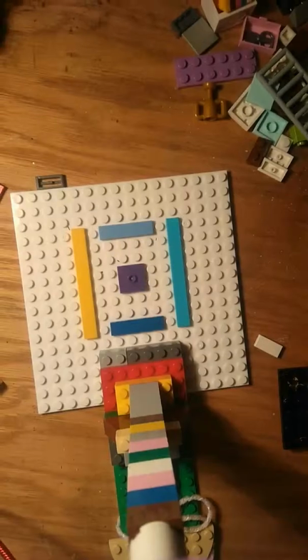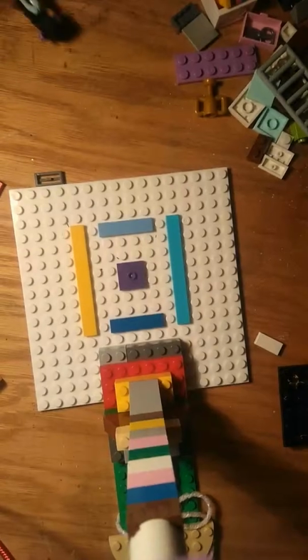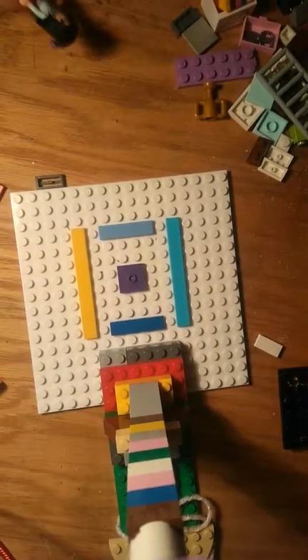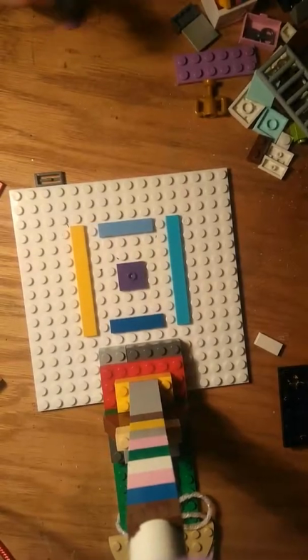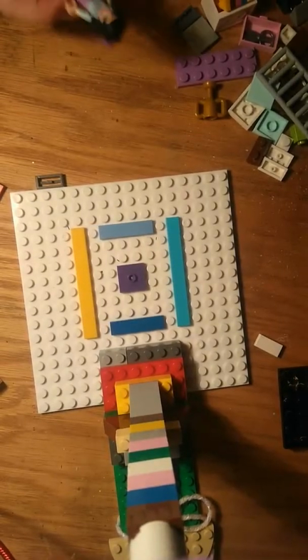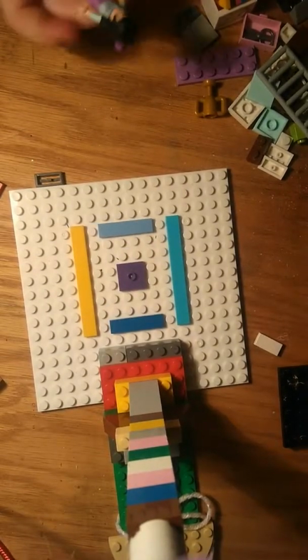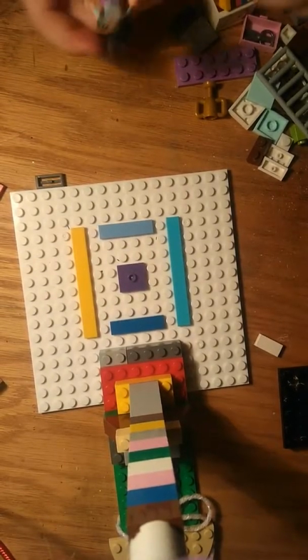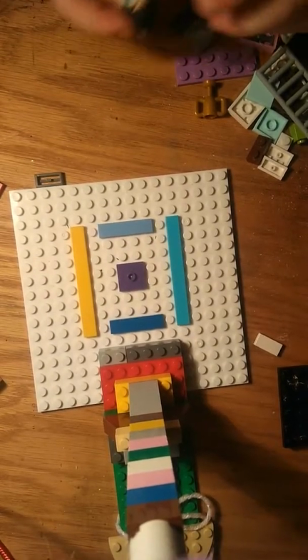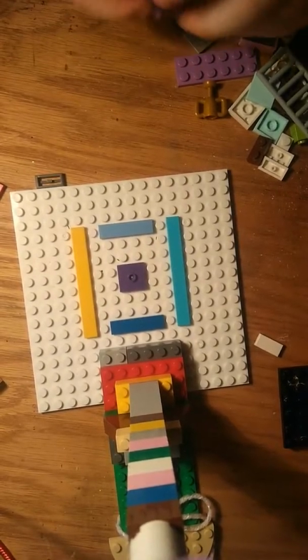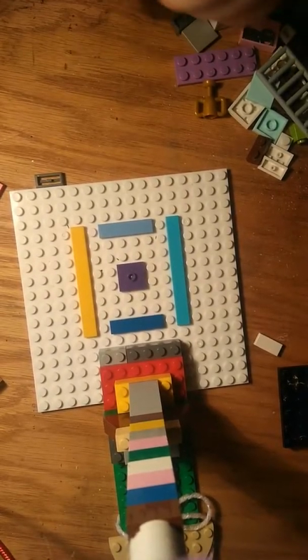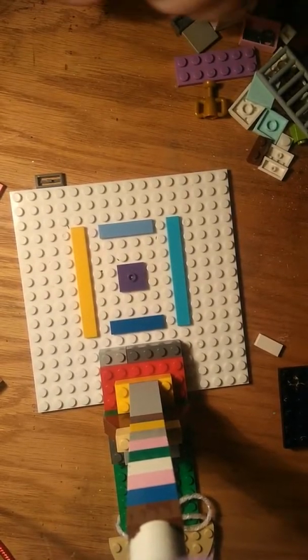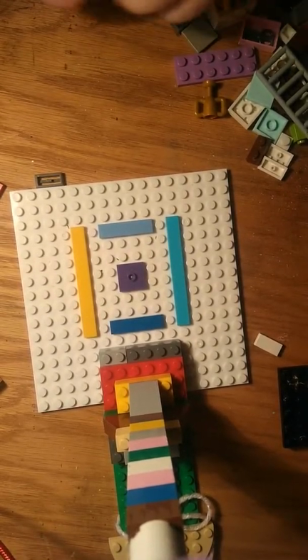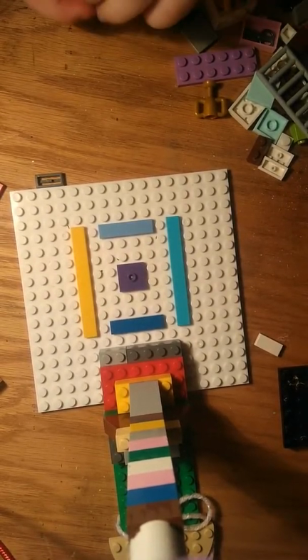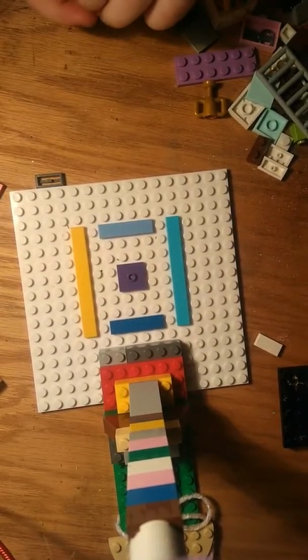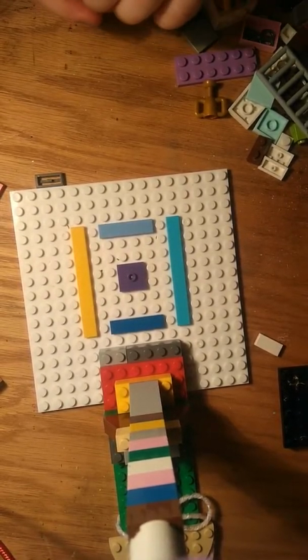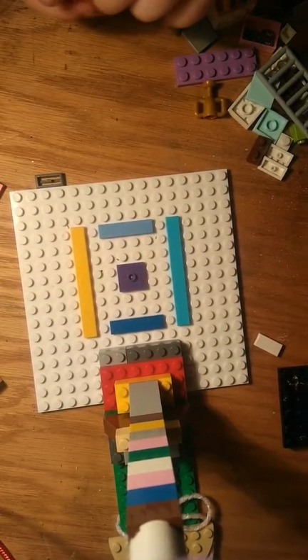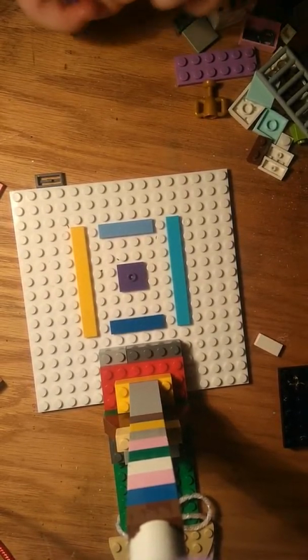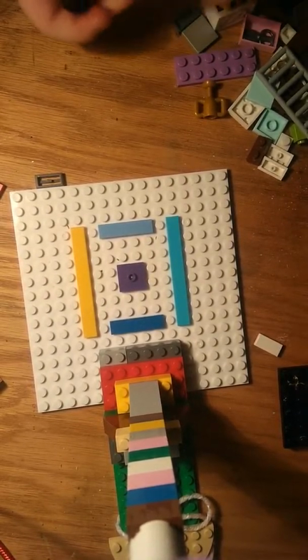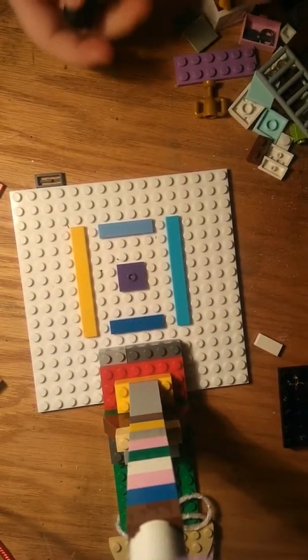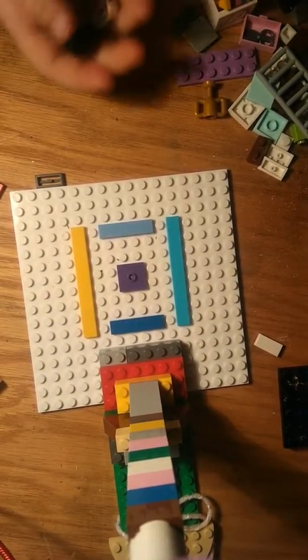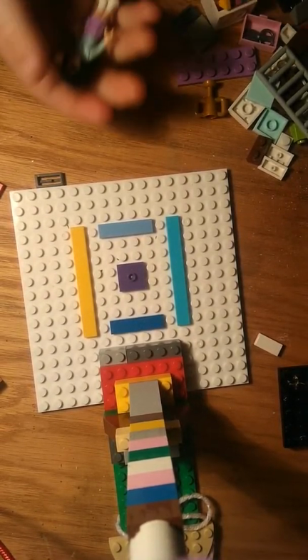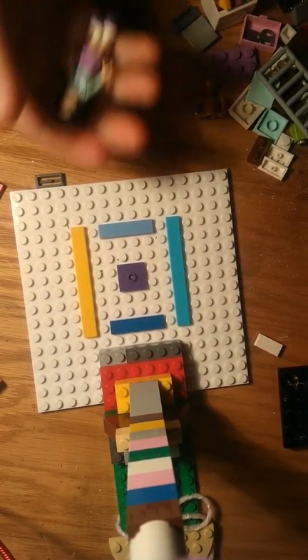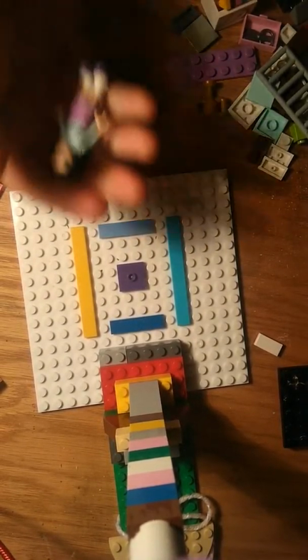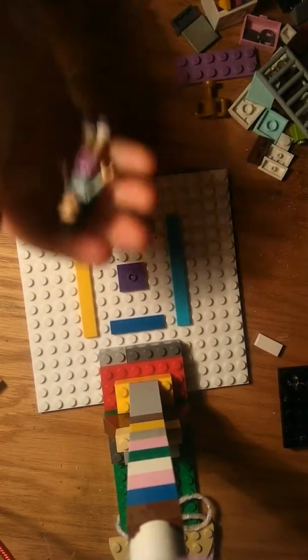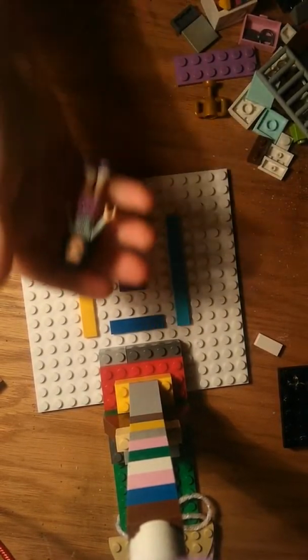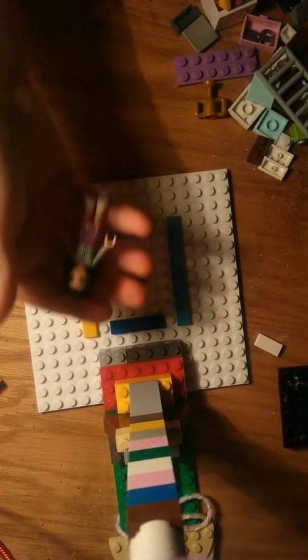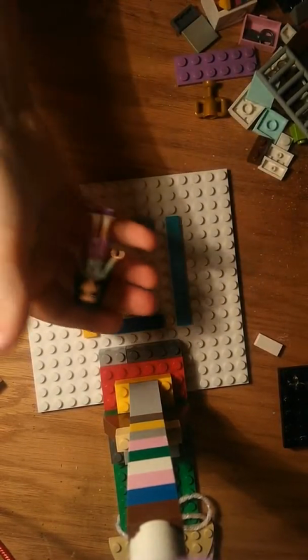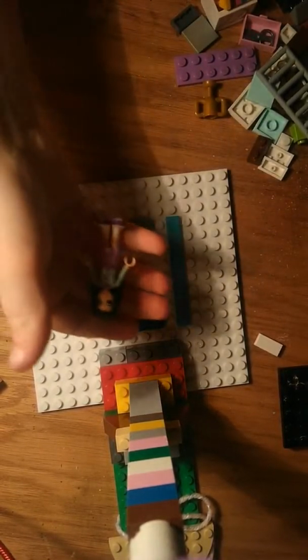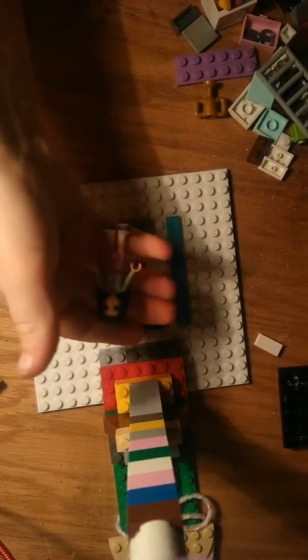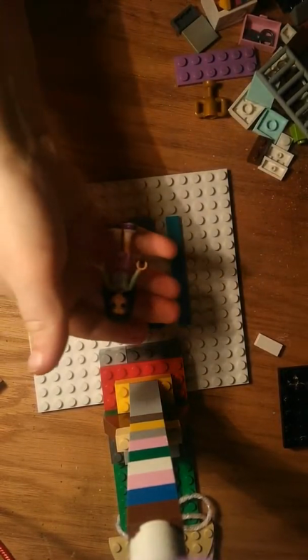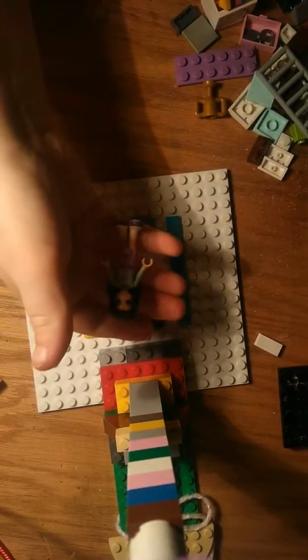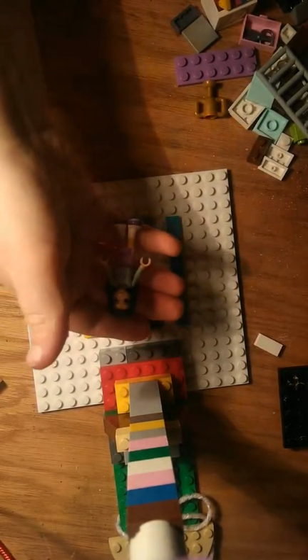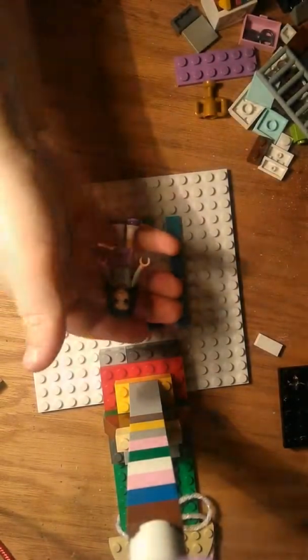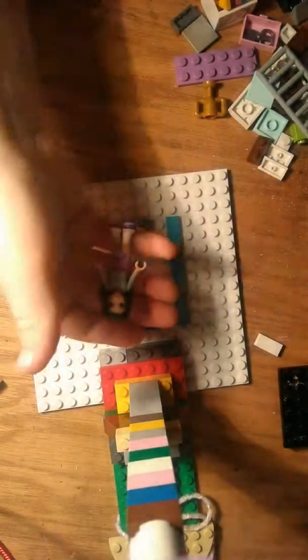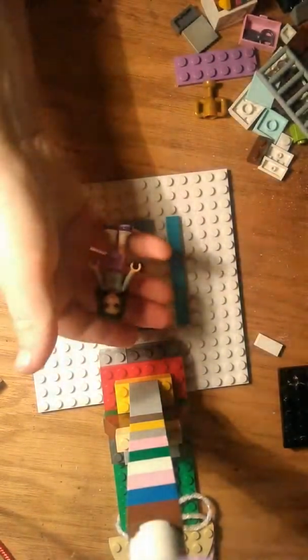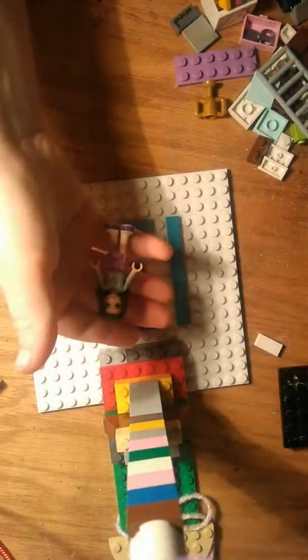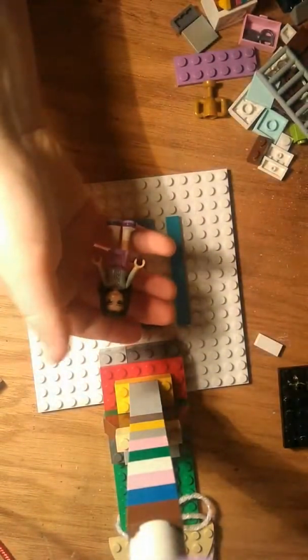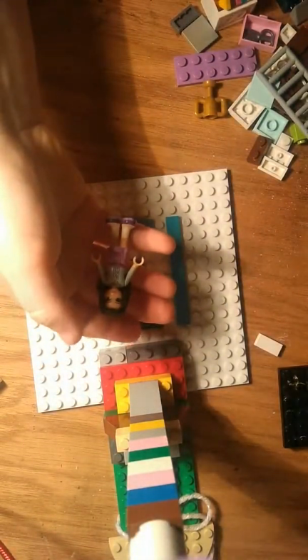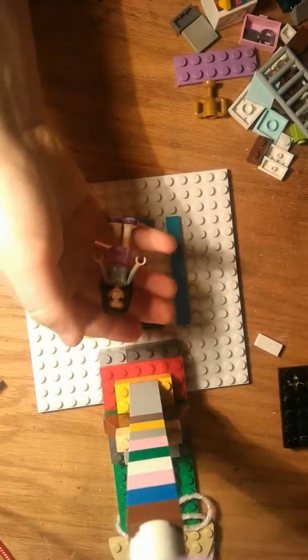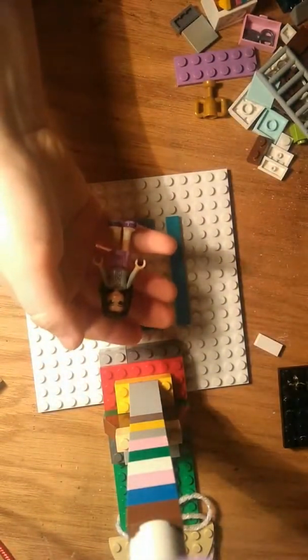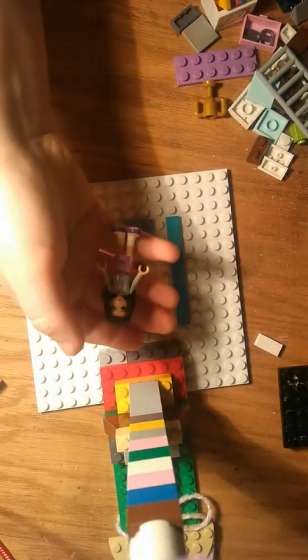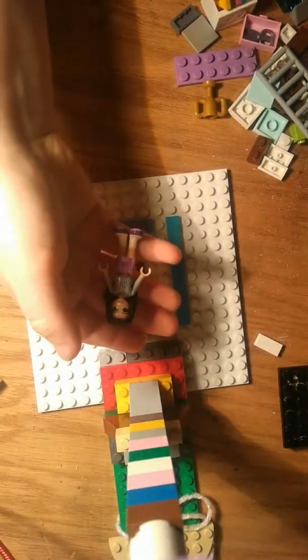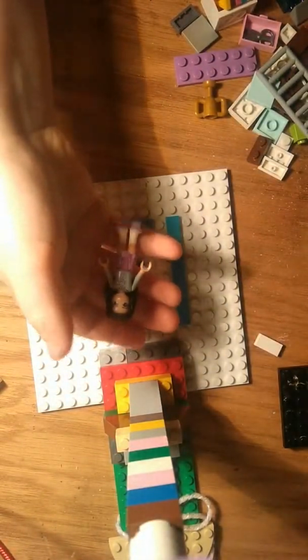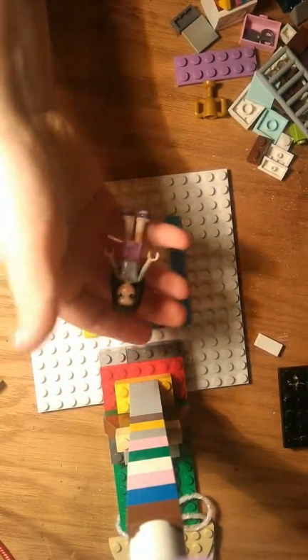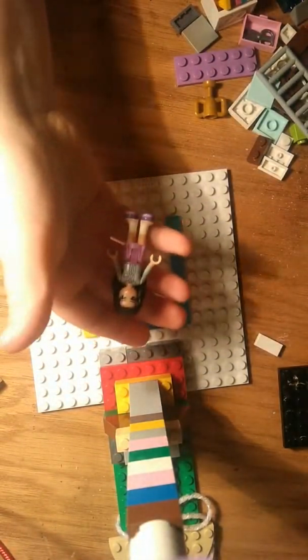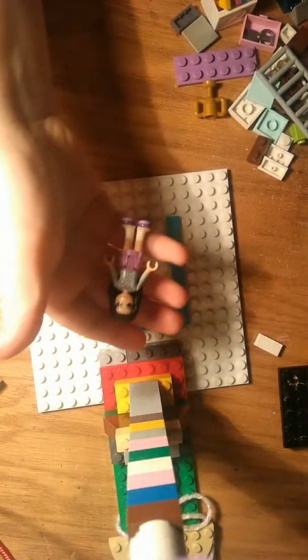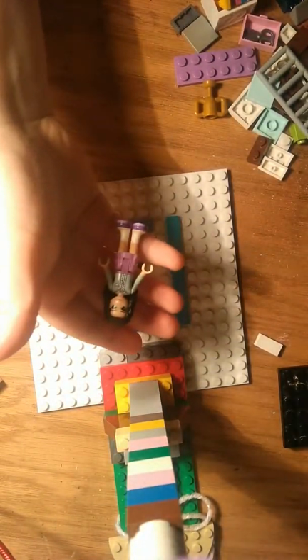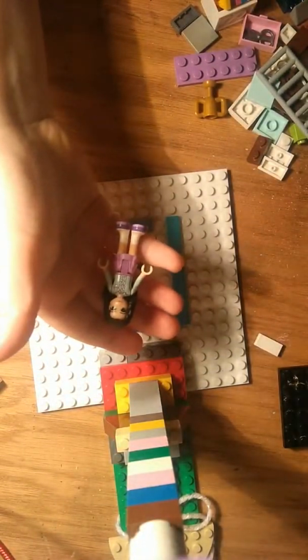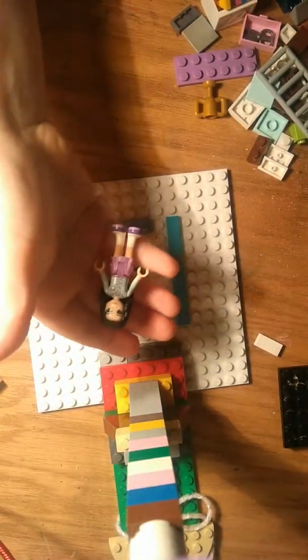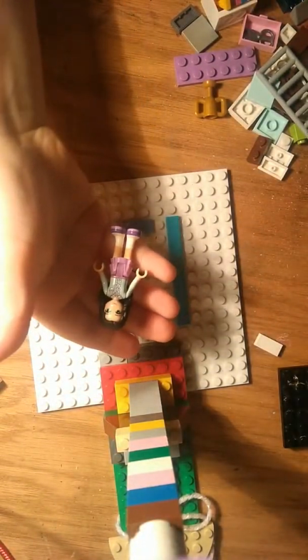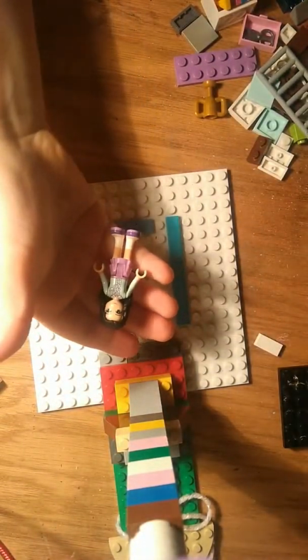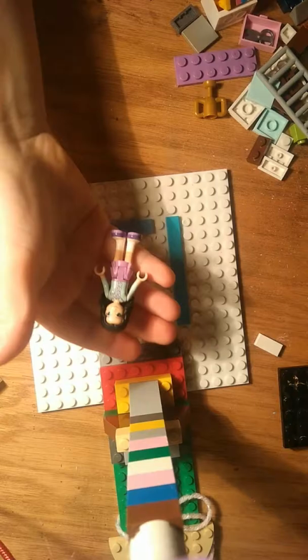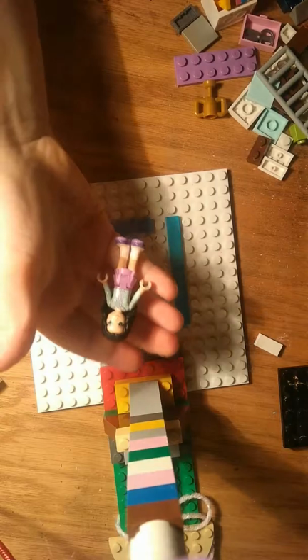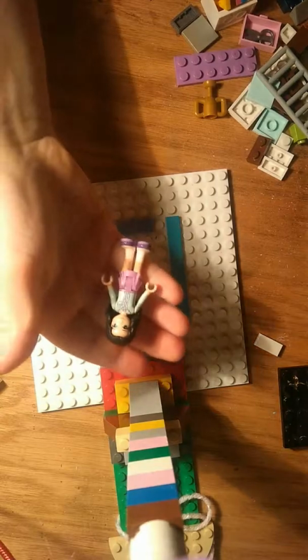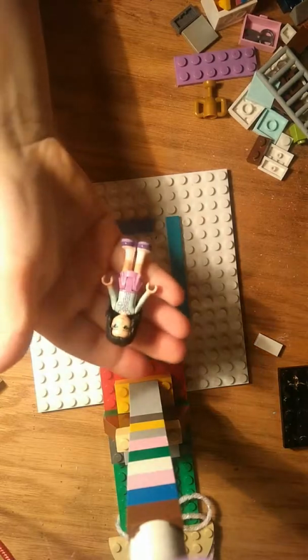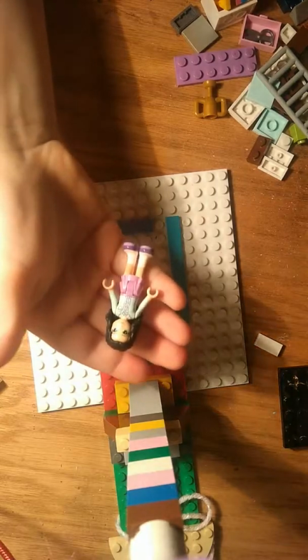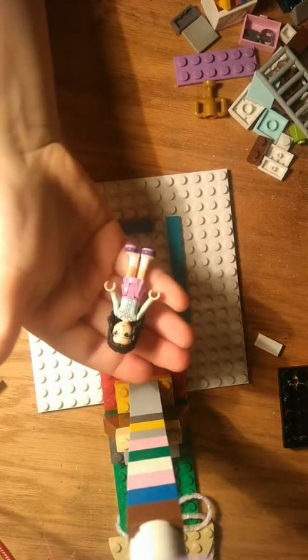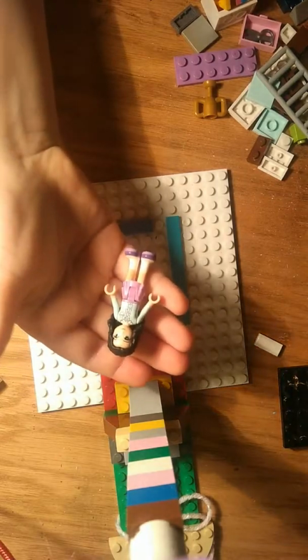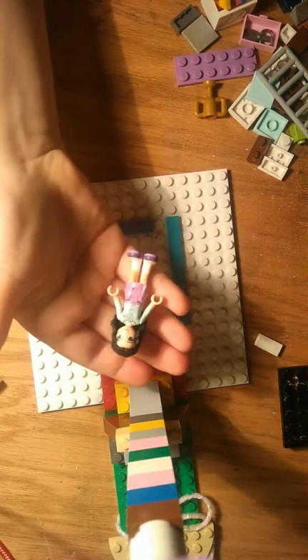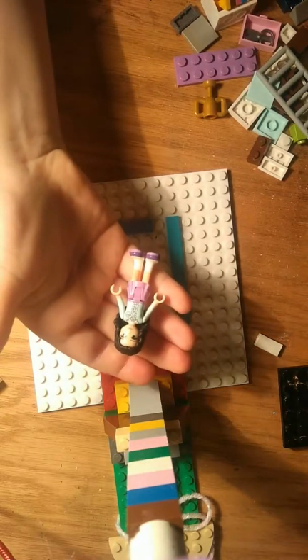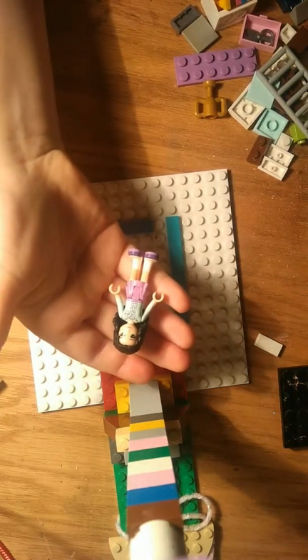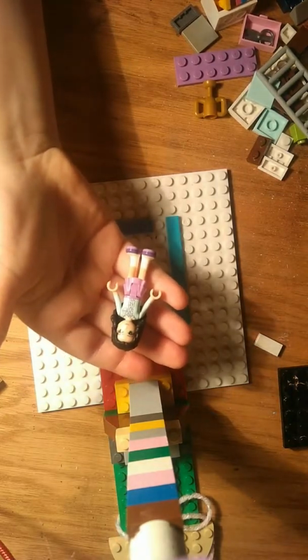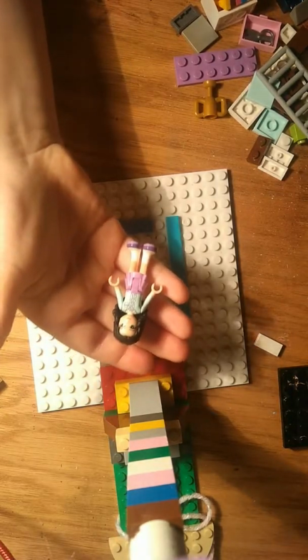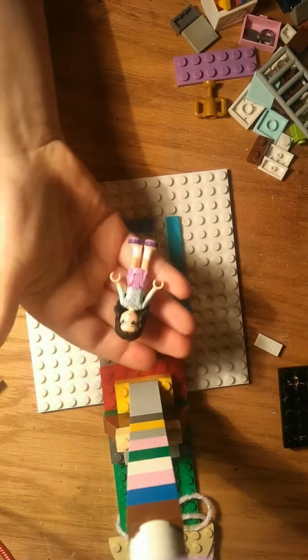Hey guys, so today I'm going to be building a house for Emma, and as you can see, she's wearing her paint clothes.